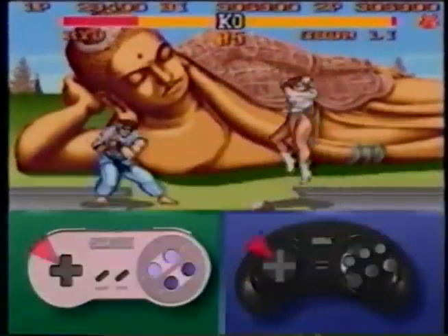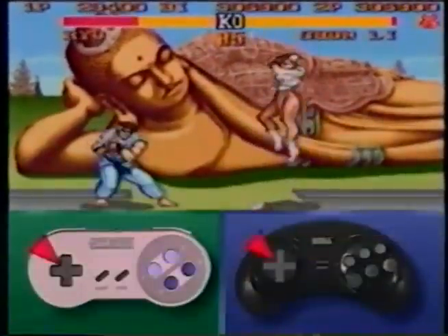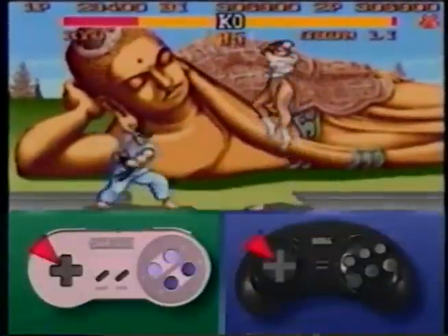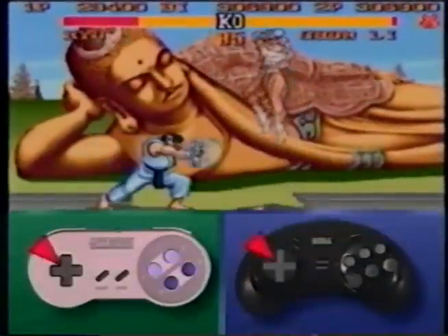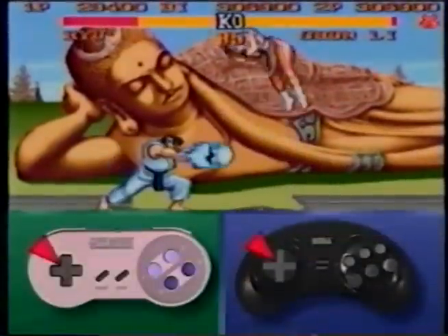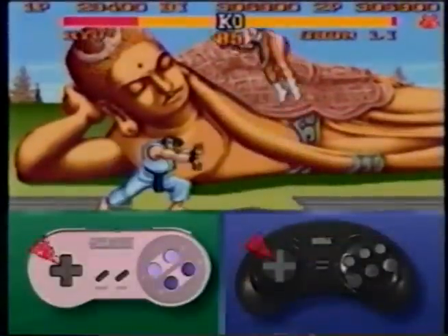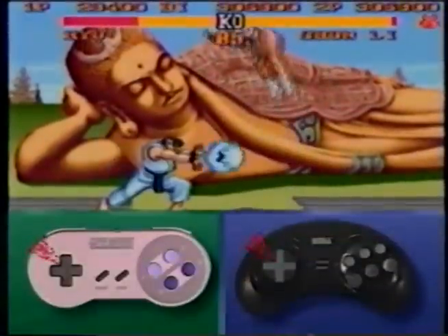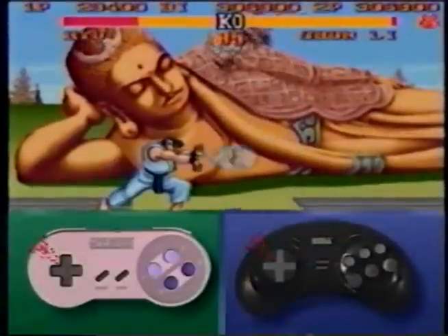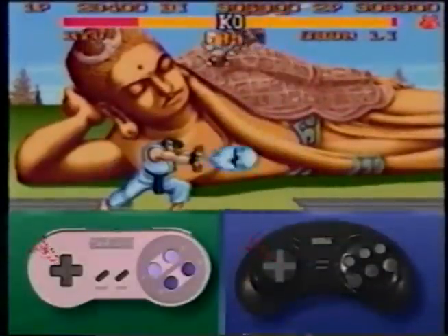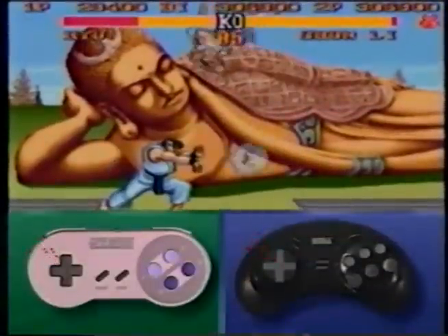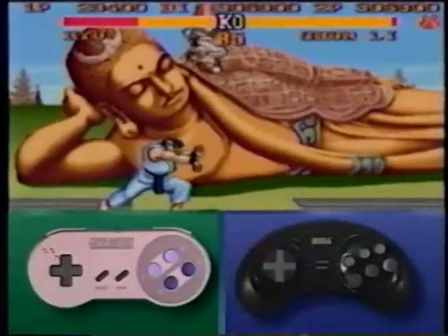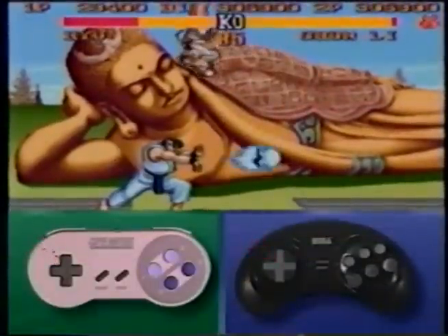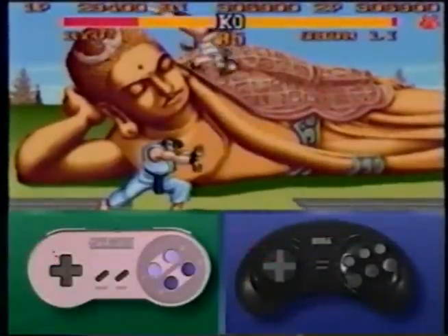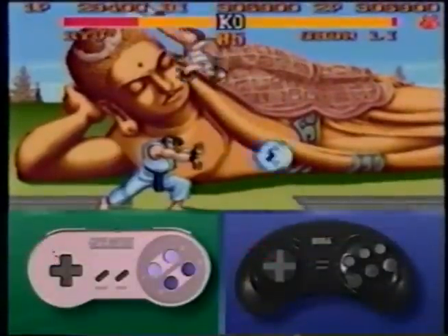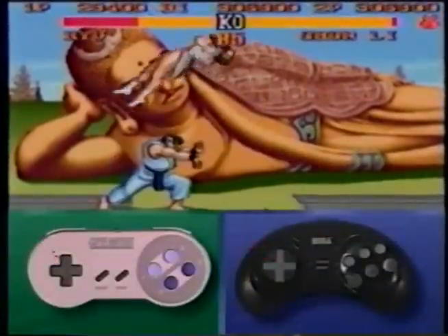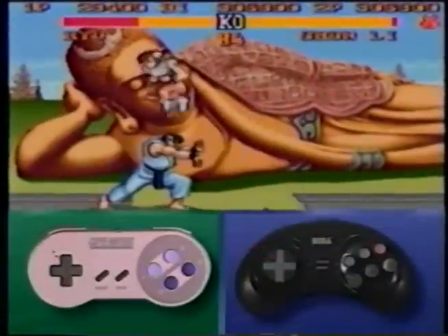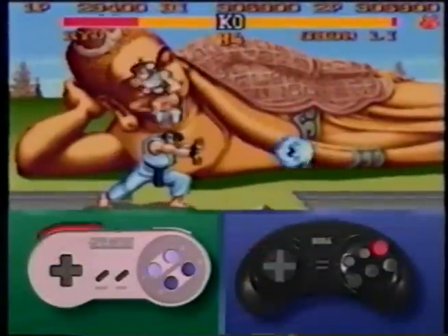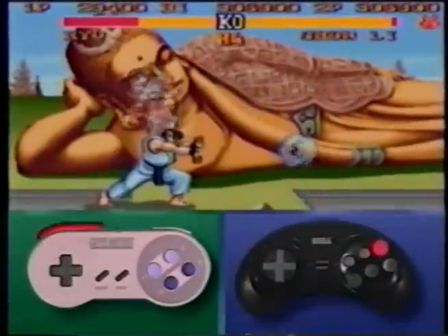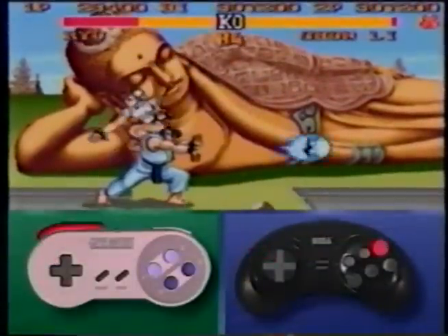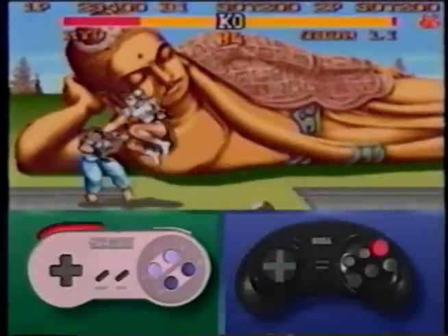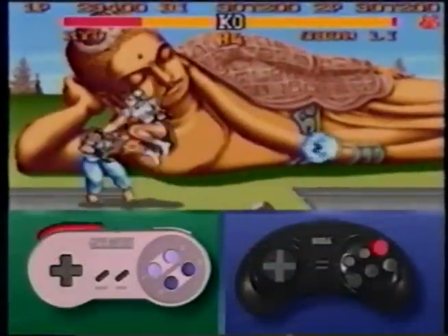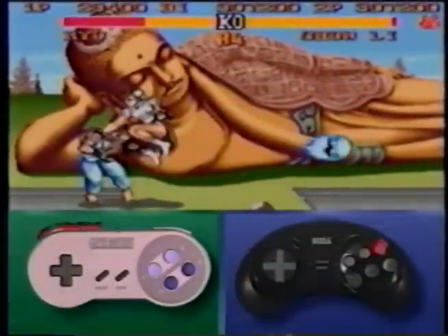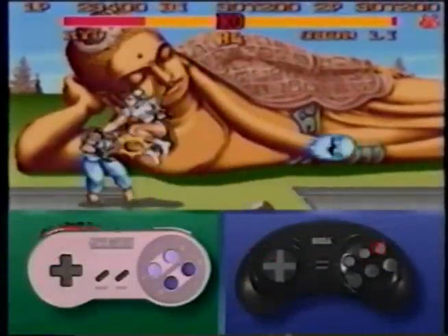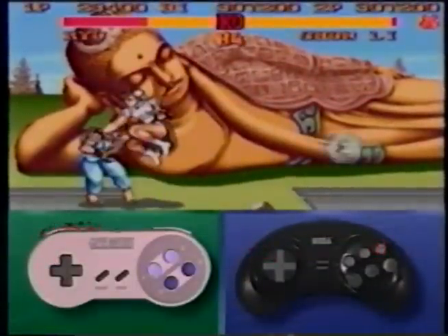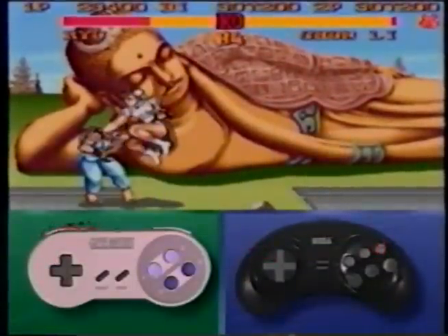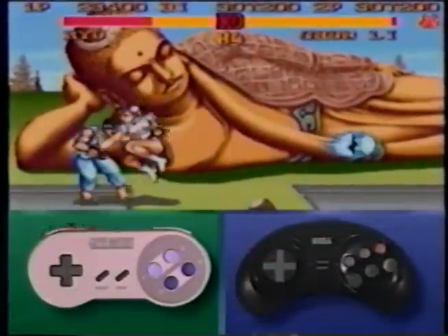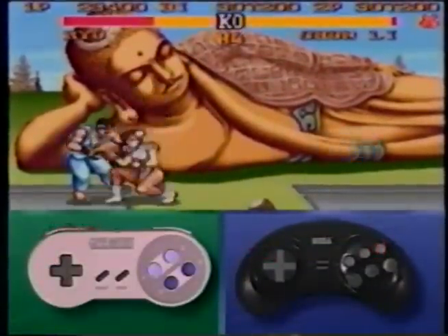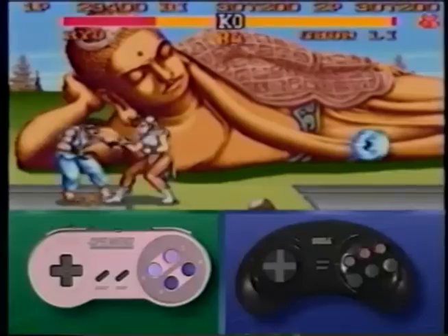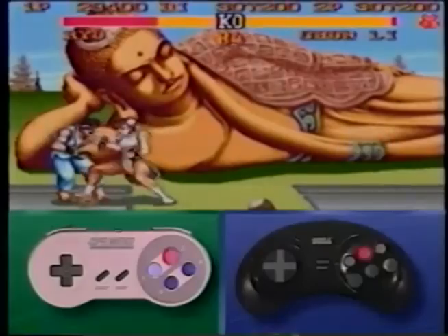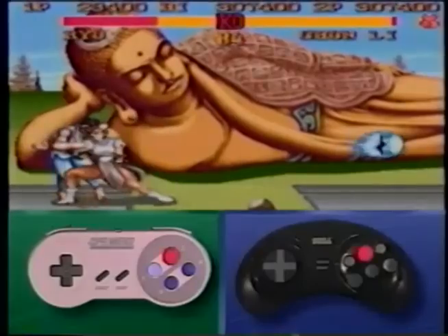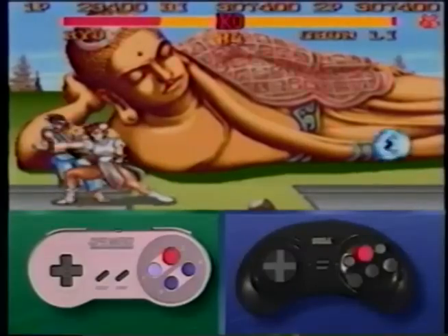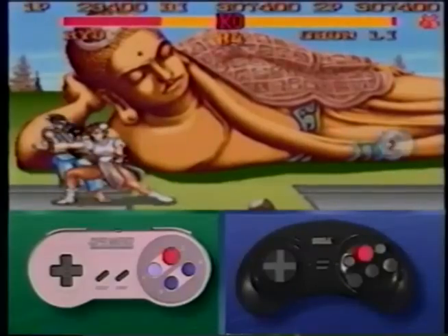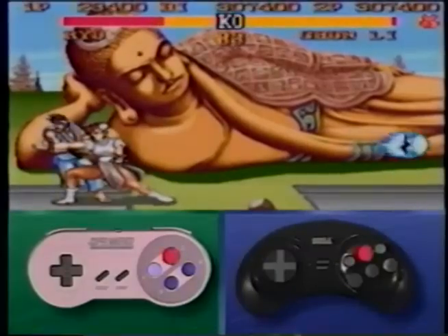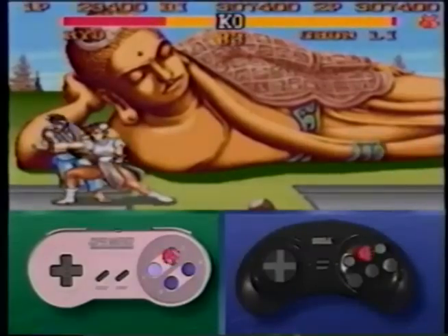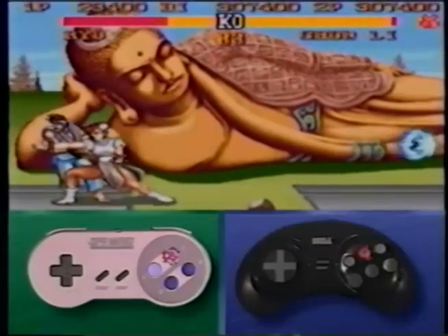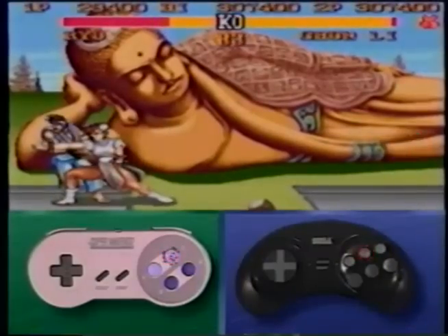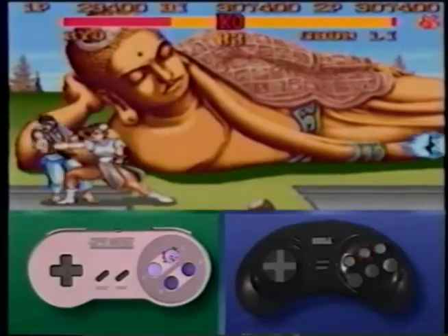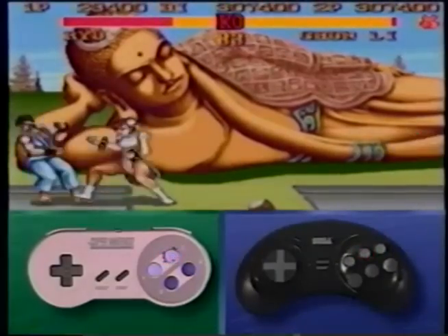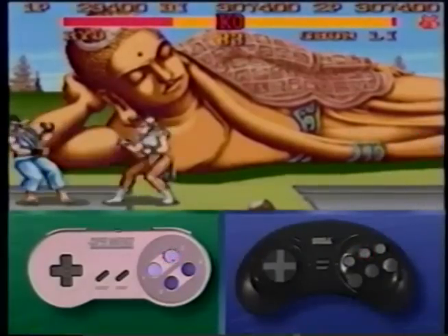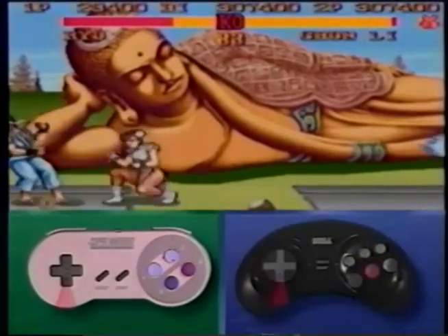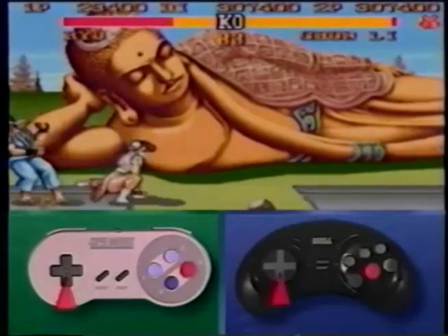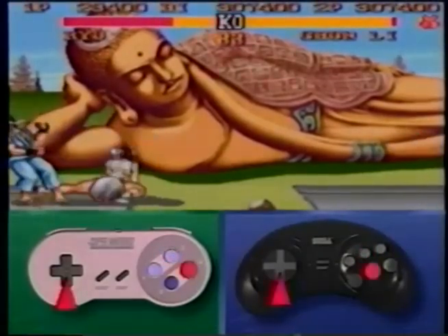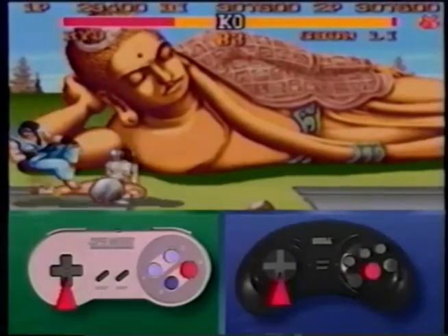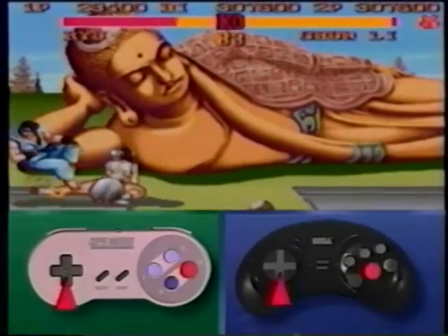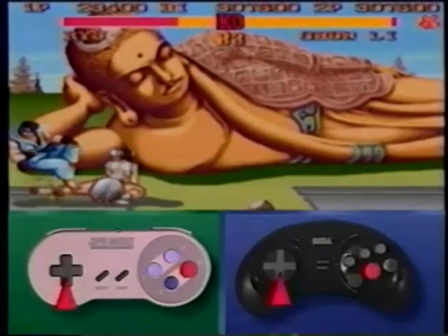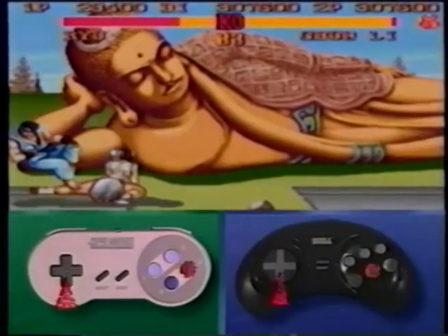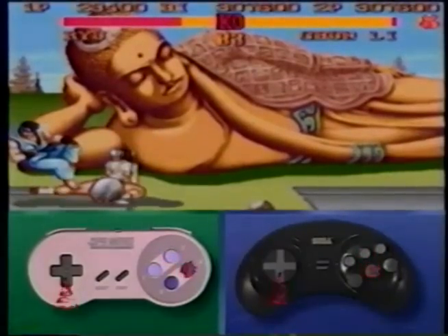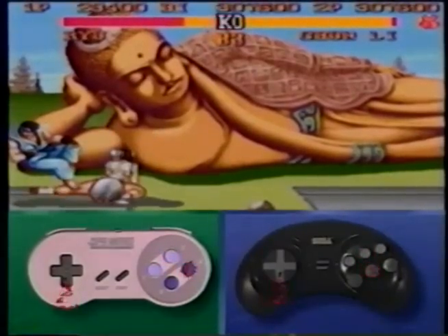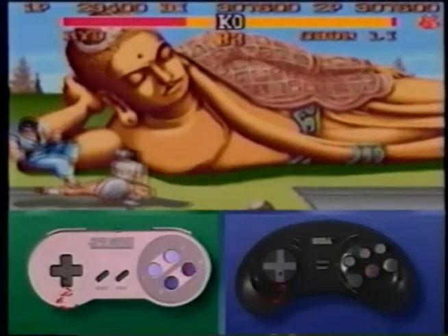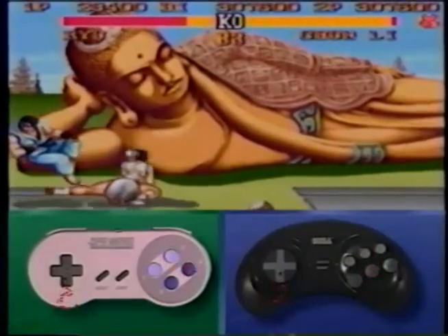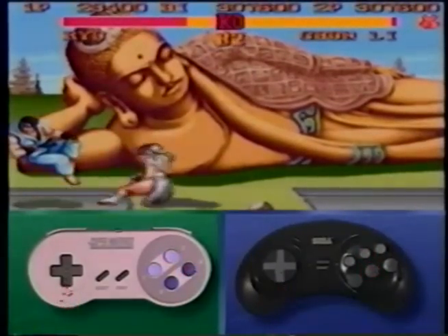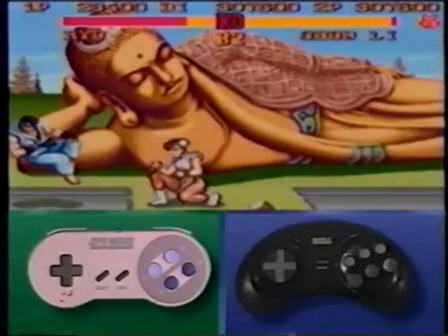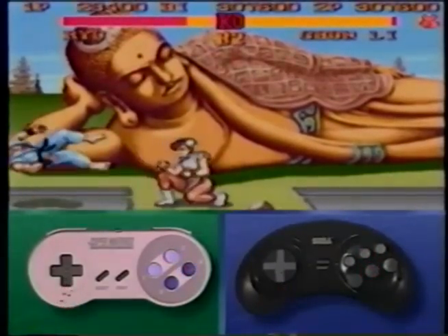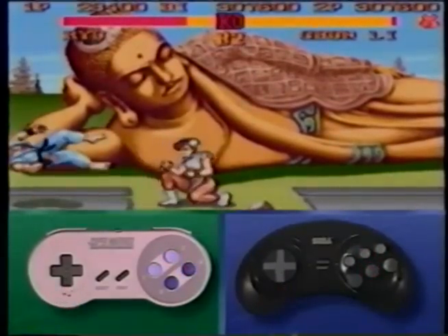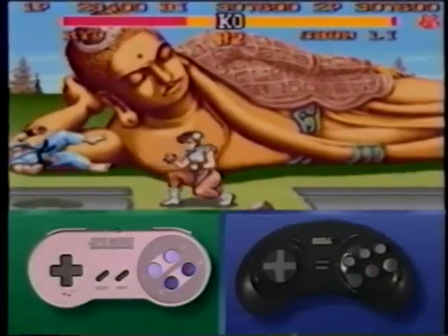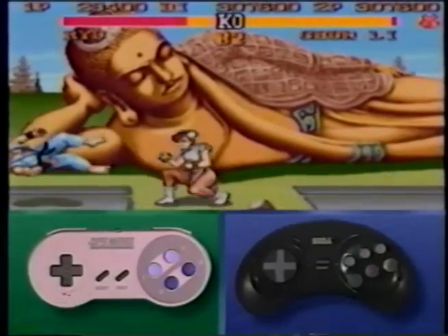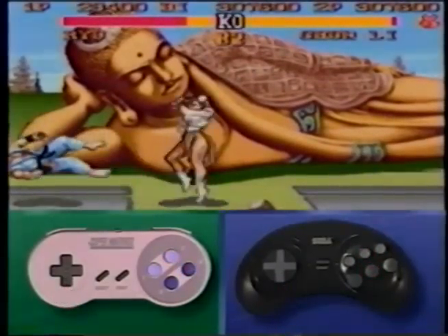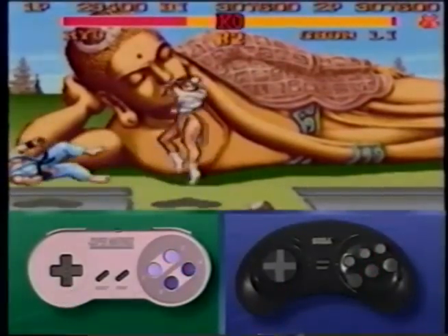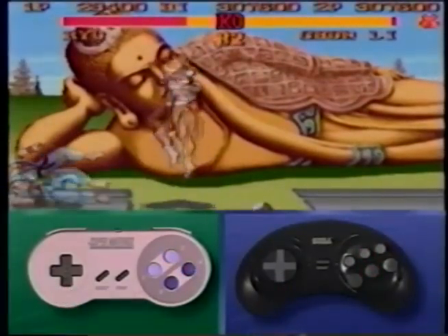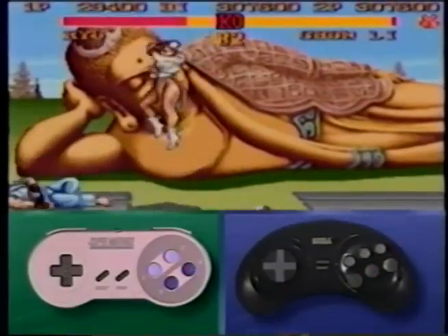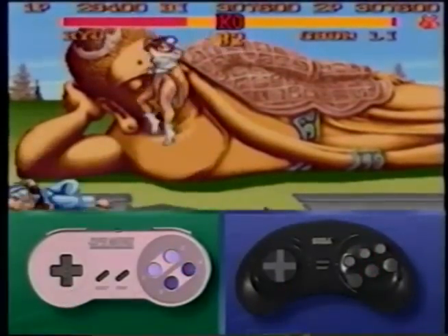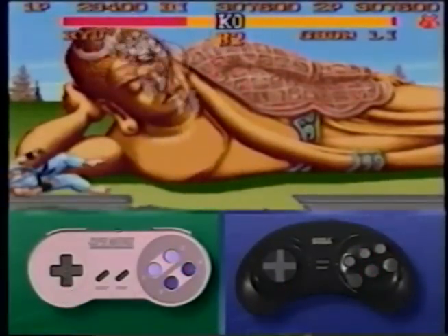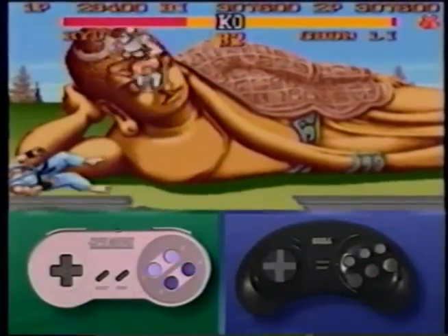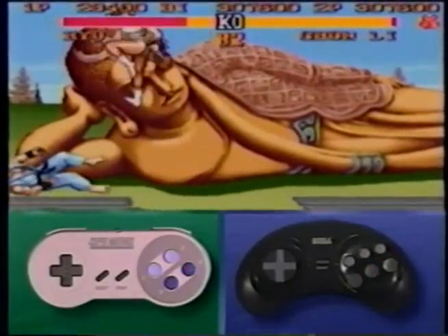Jump at your opponent with a late fierce, then press a high strong punch immediately followed by a low forward kick.